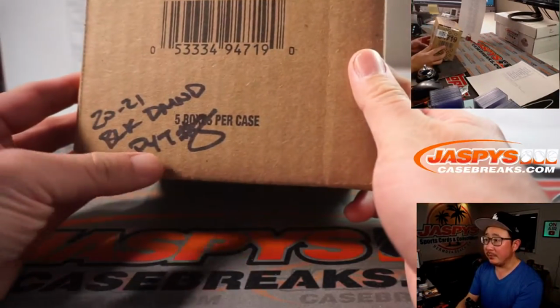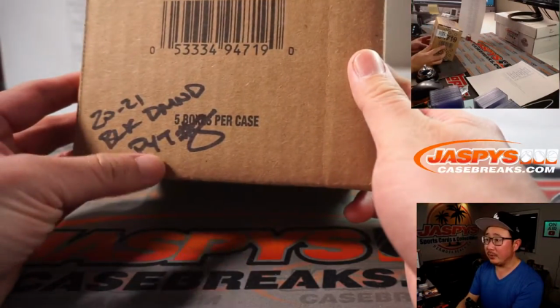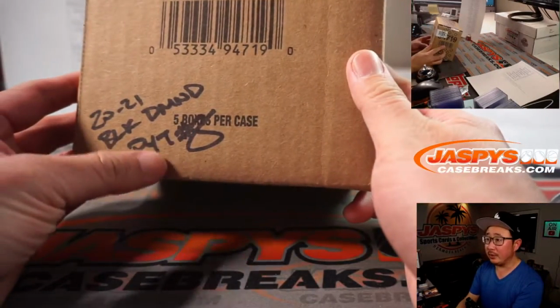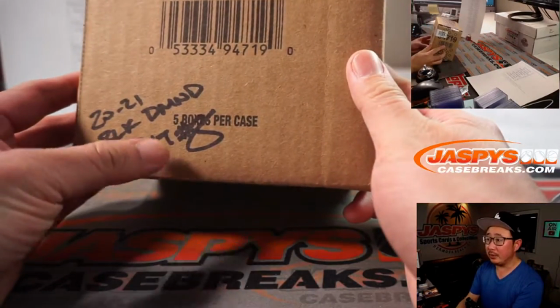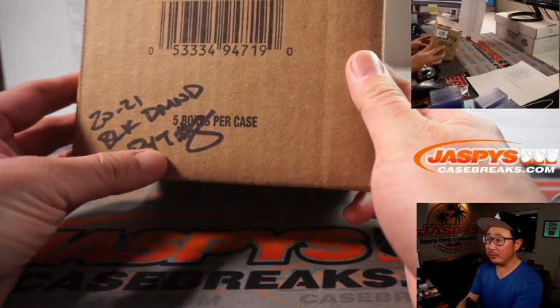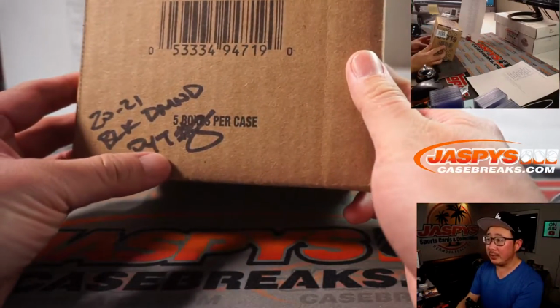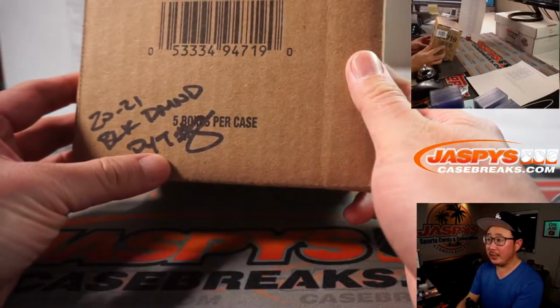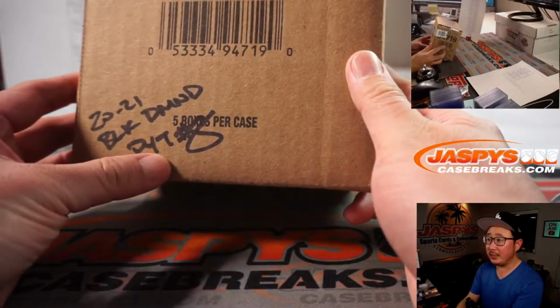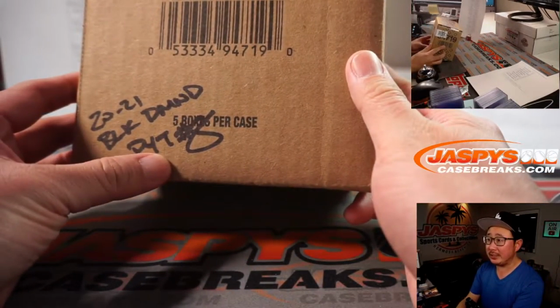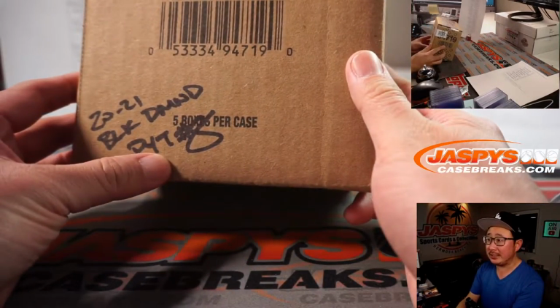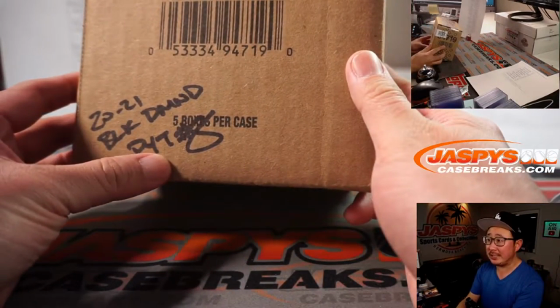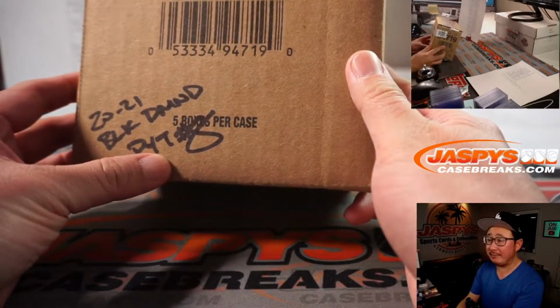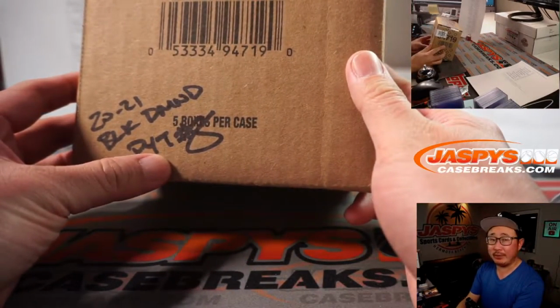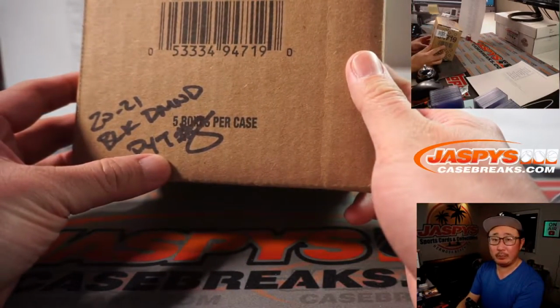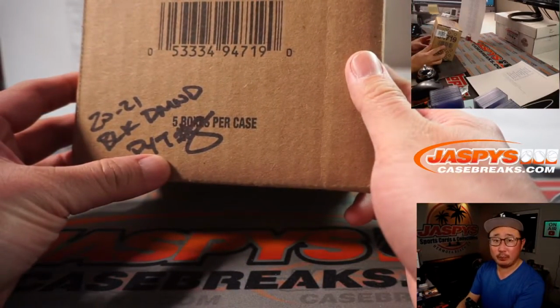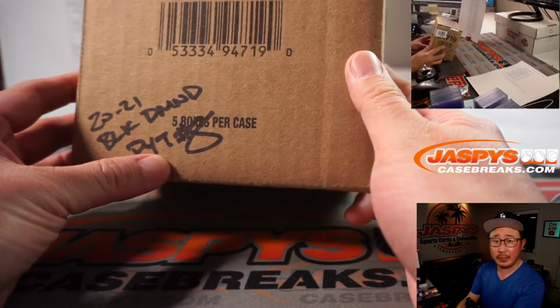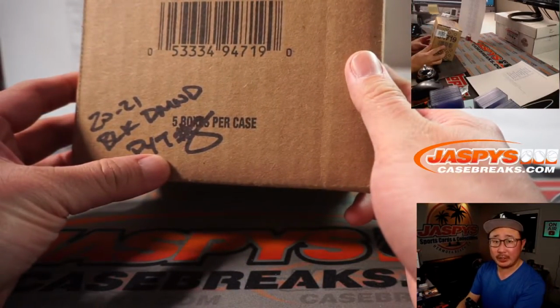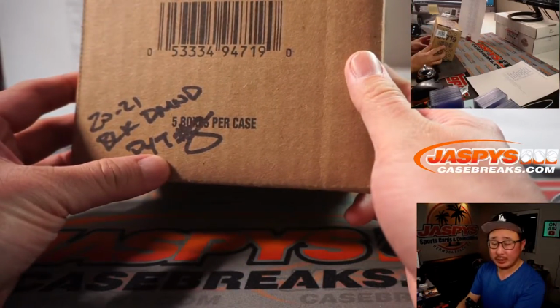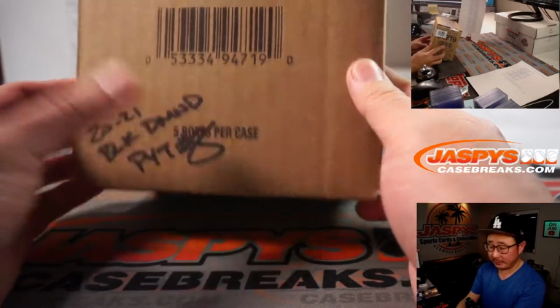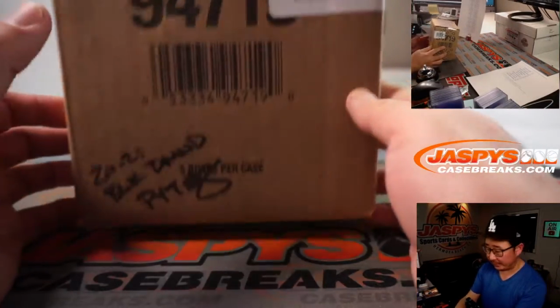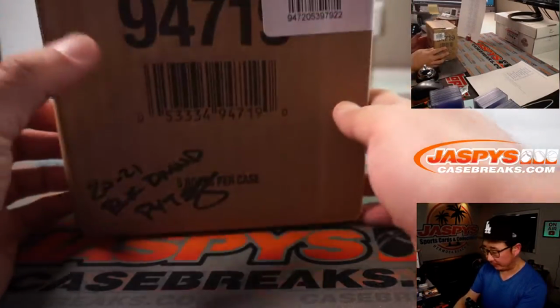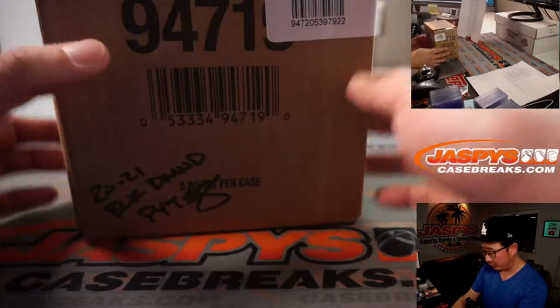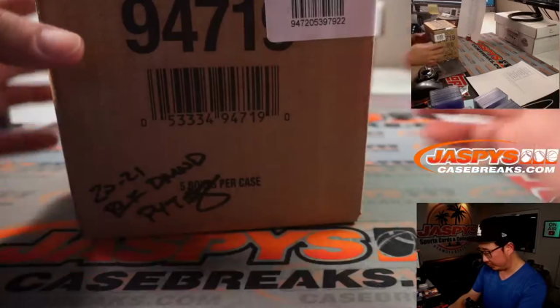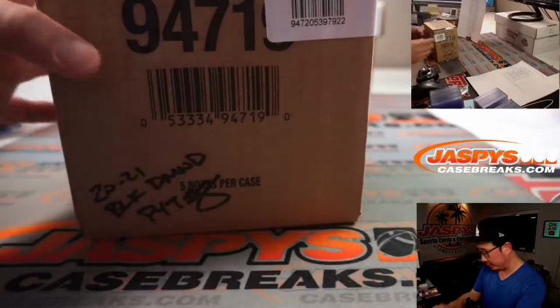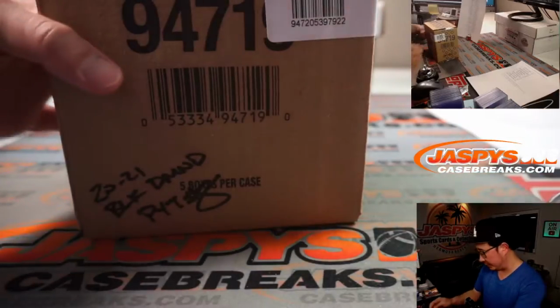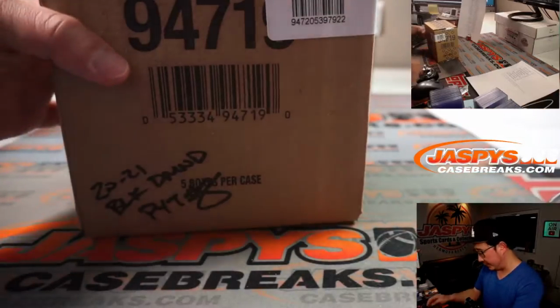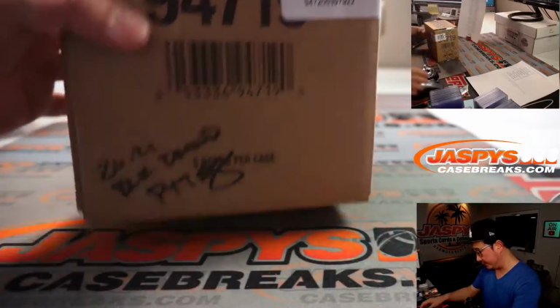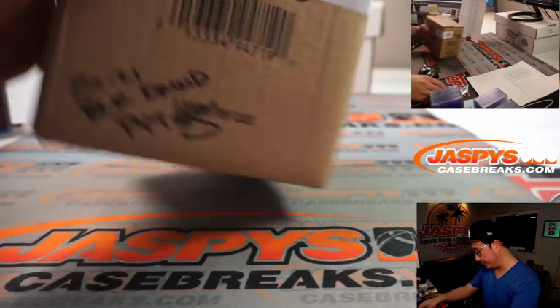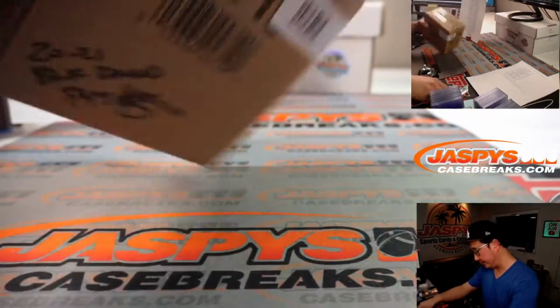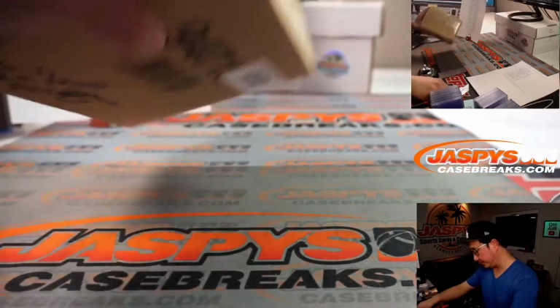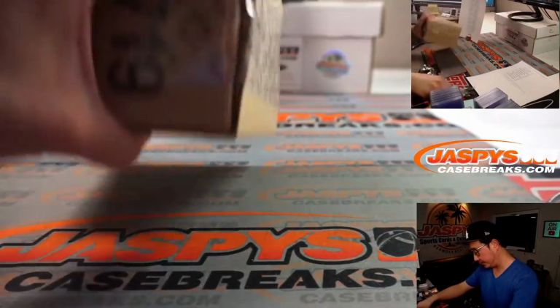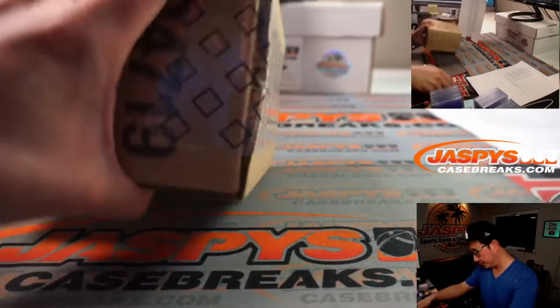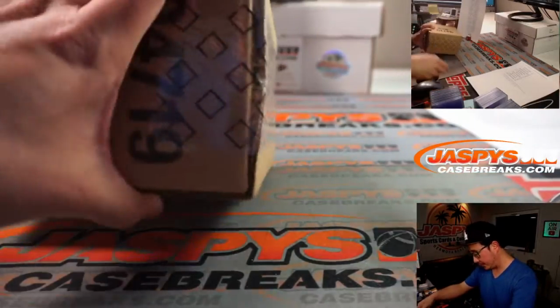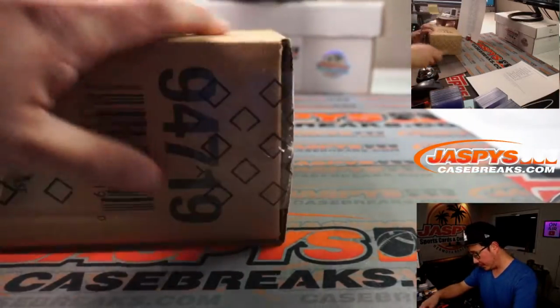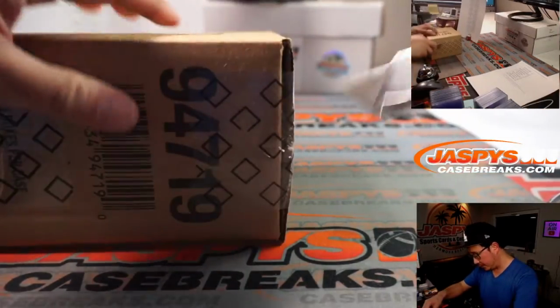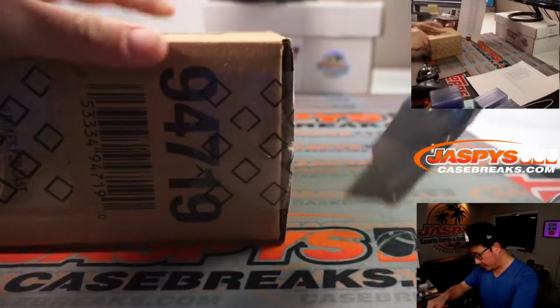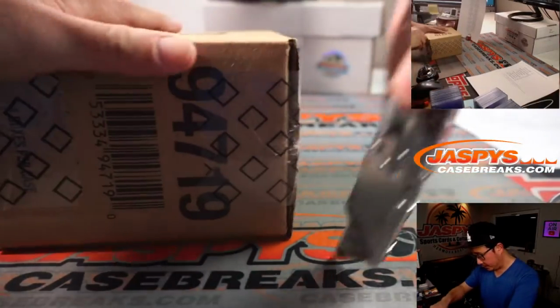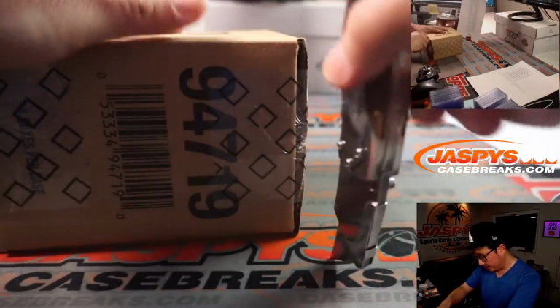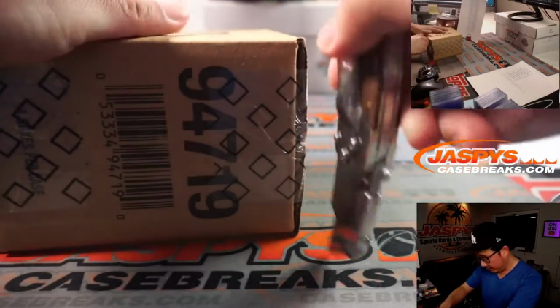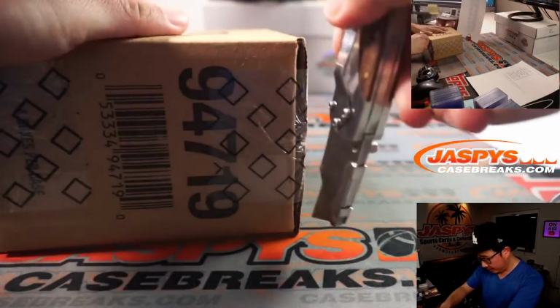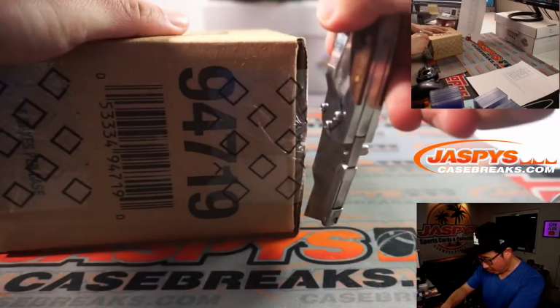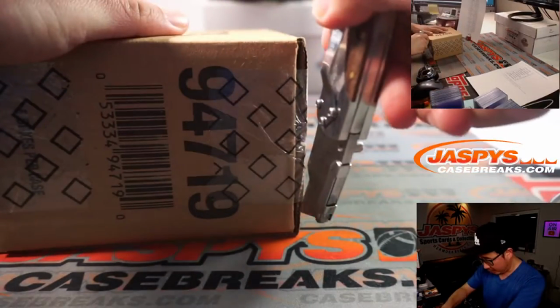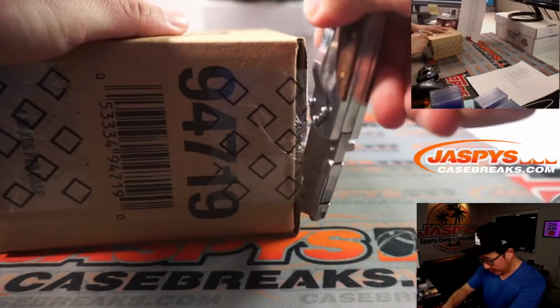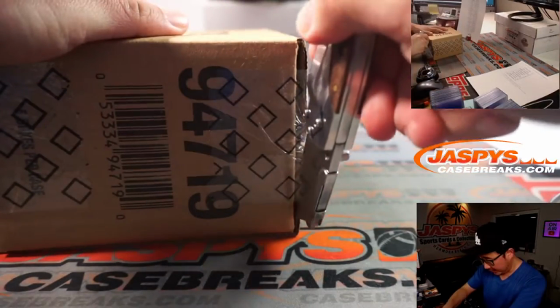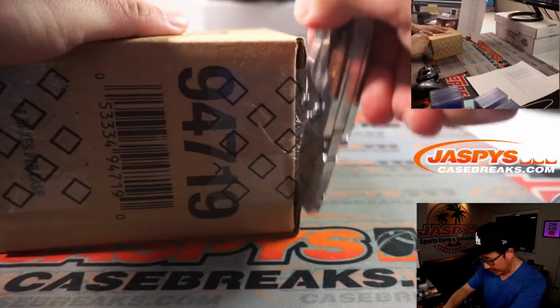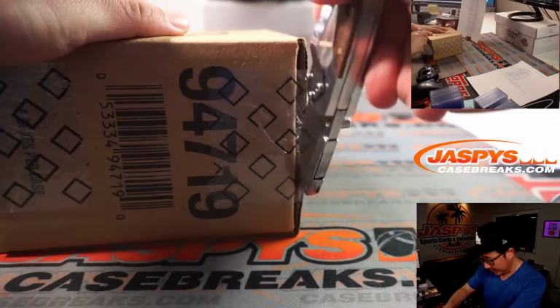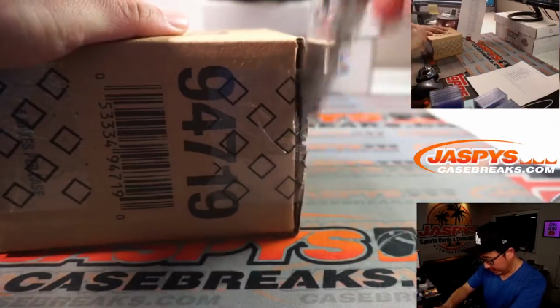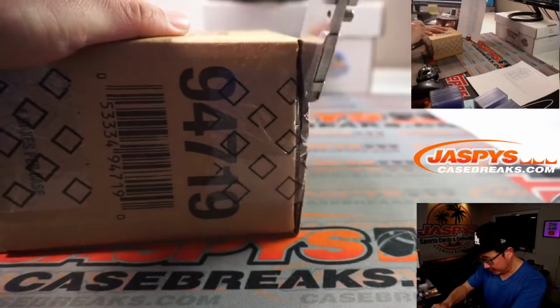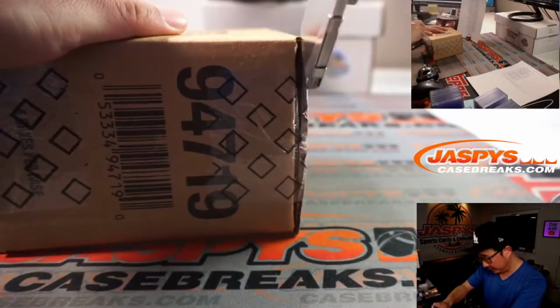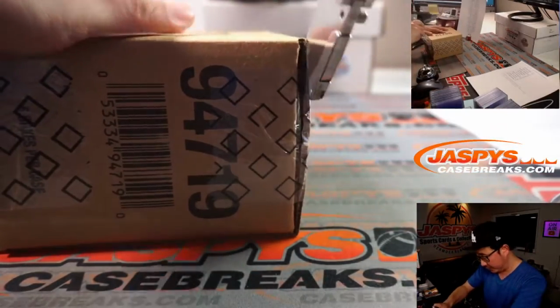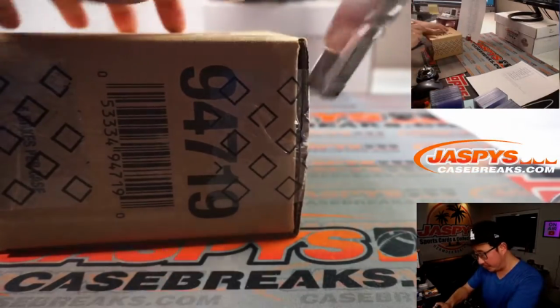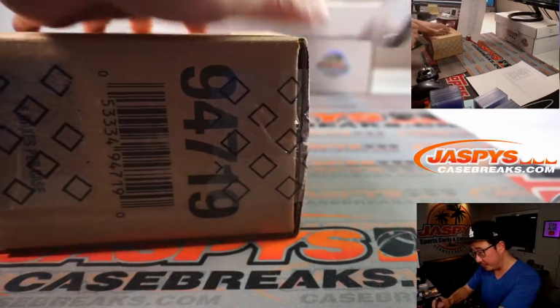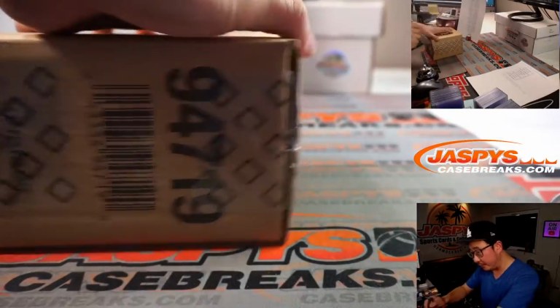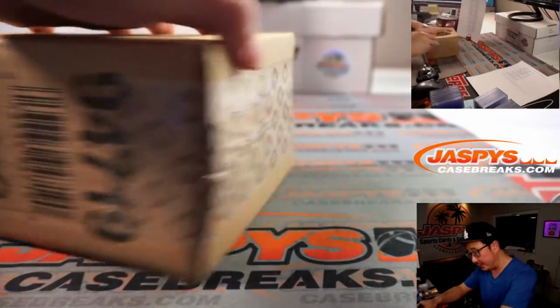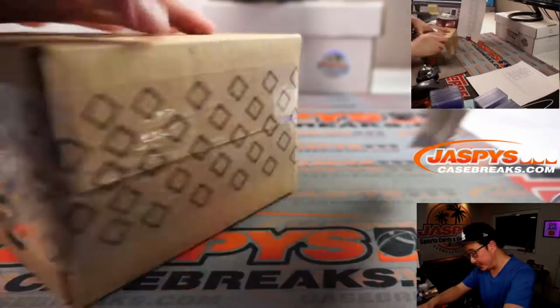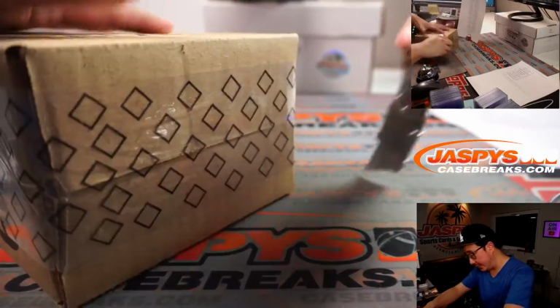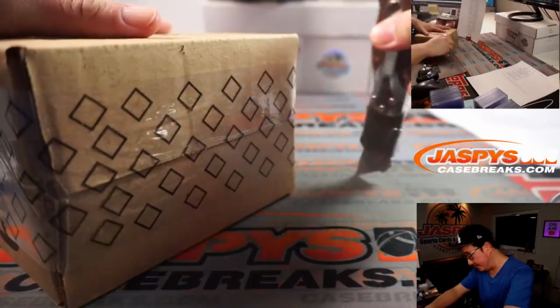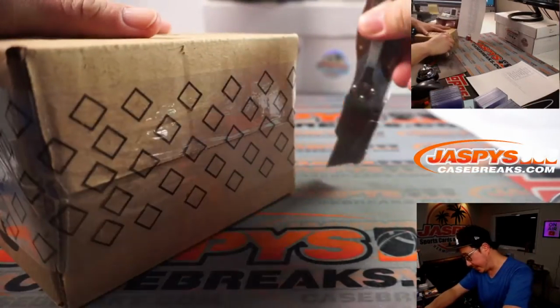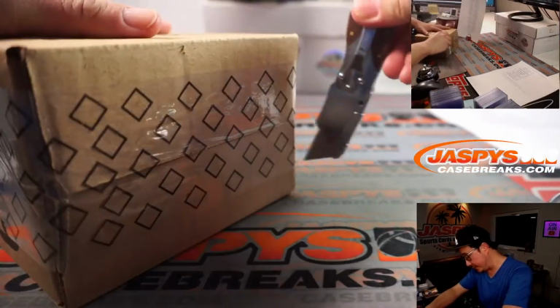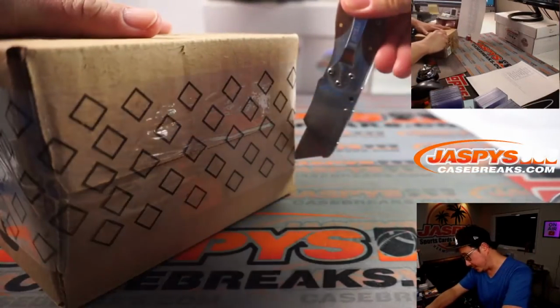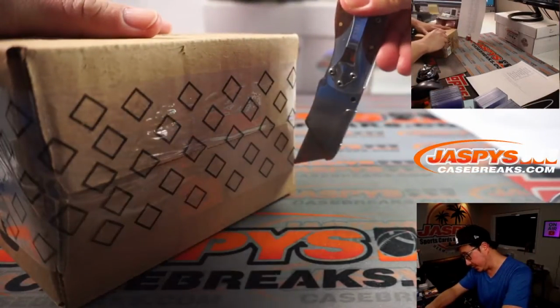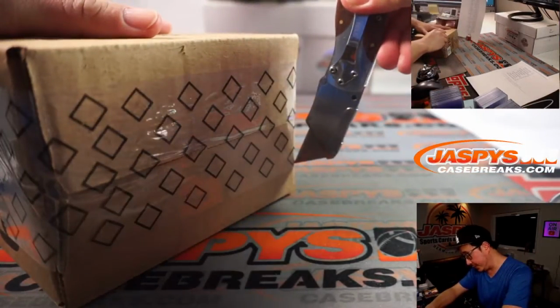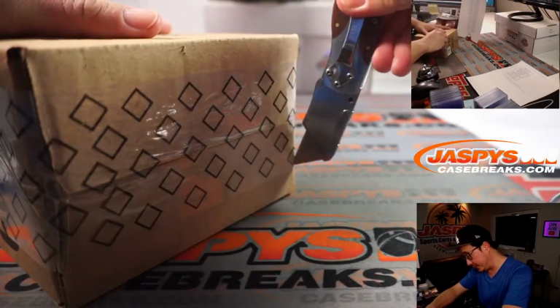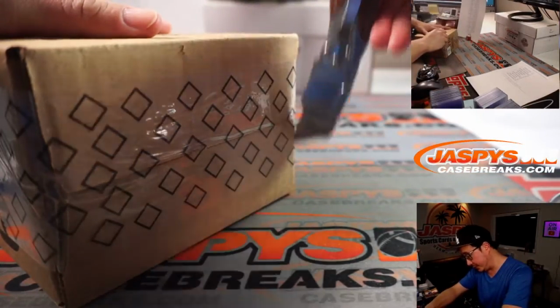Remember we did pick your team 7 earlier today, and we marked that 8 so we know they're from the same master case.